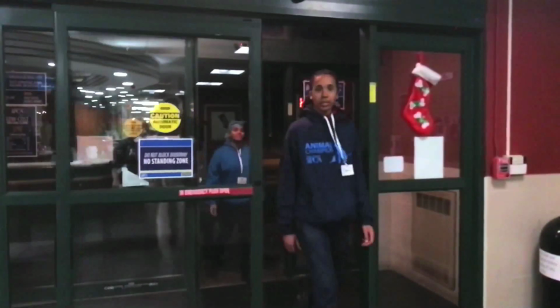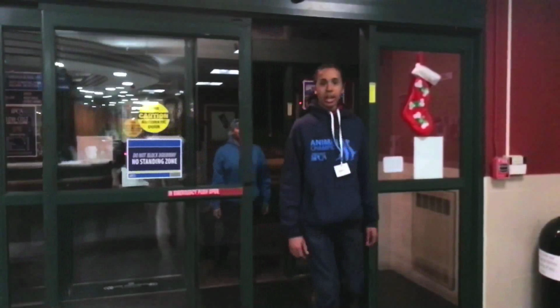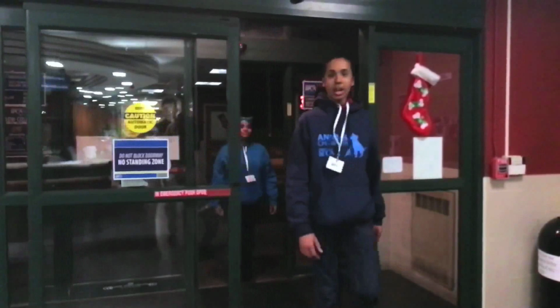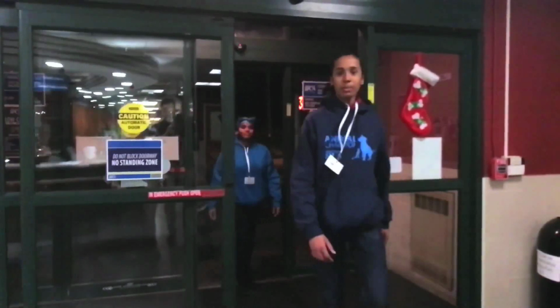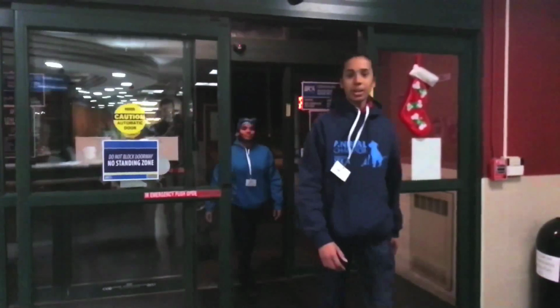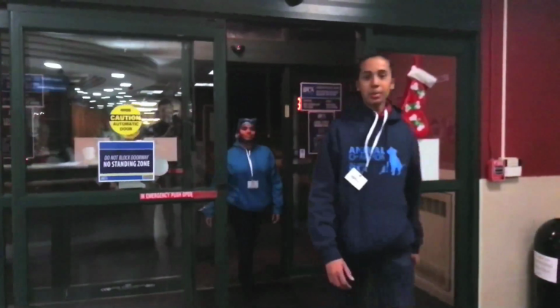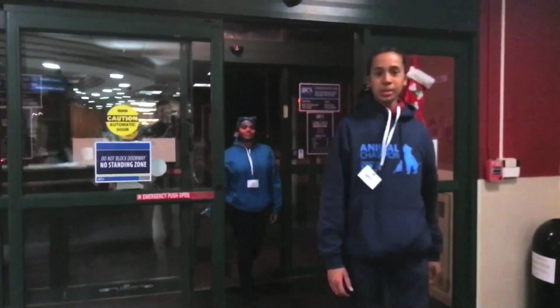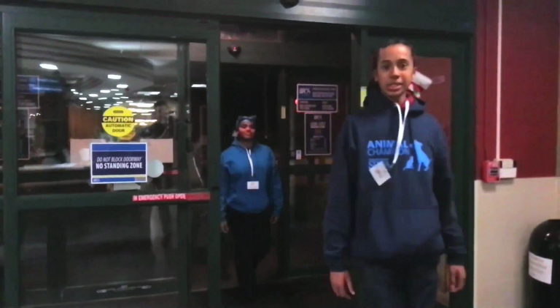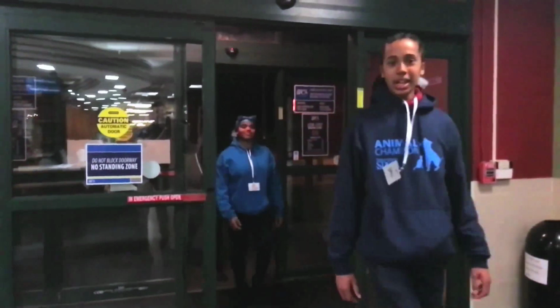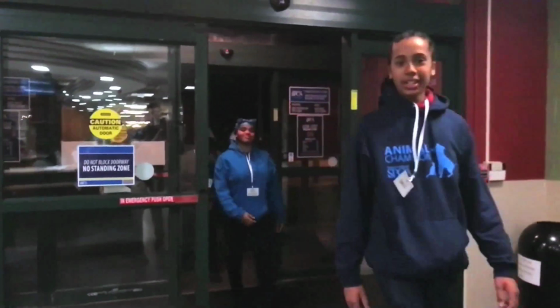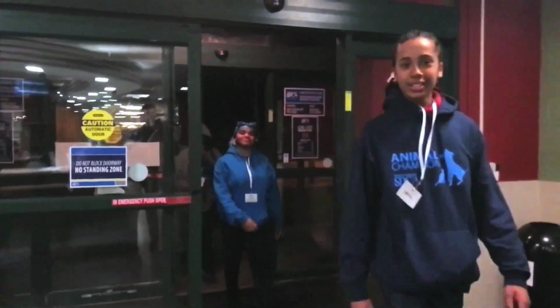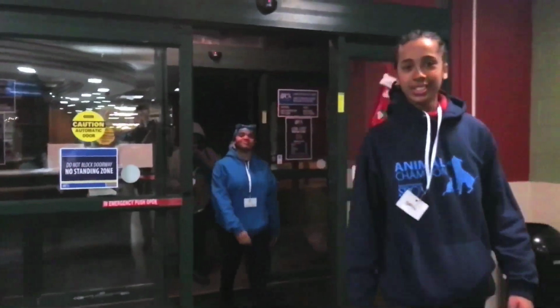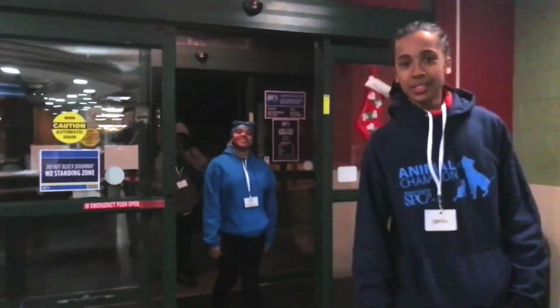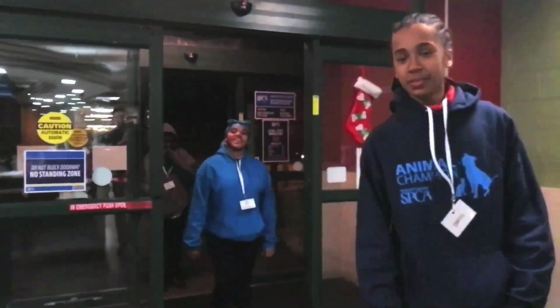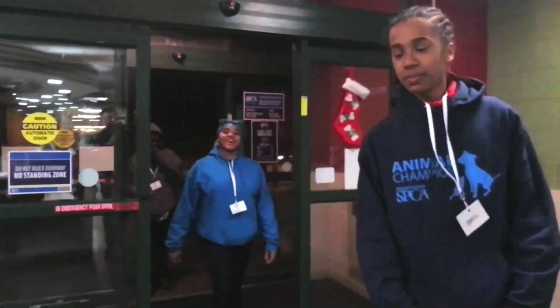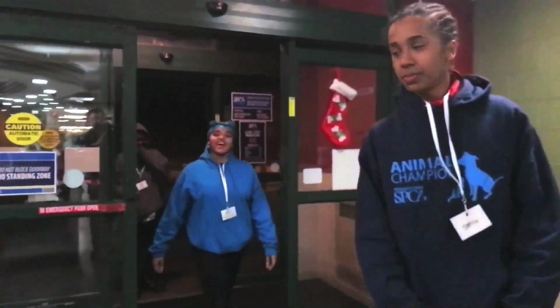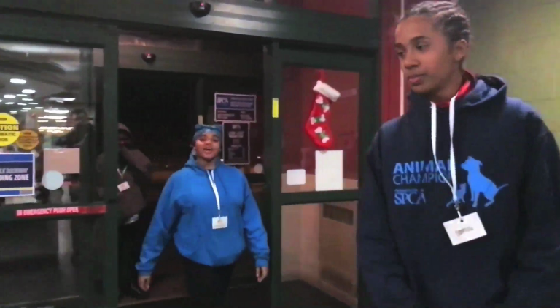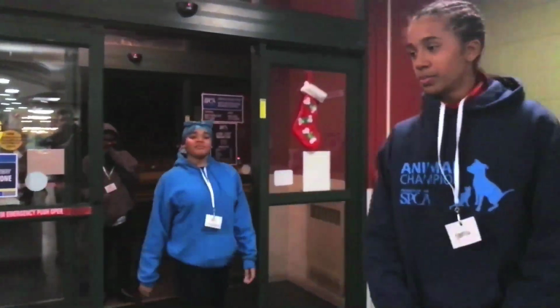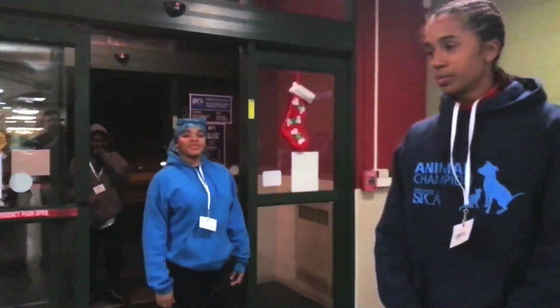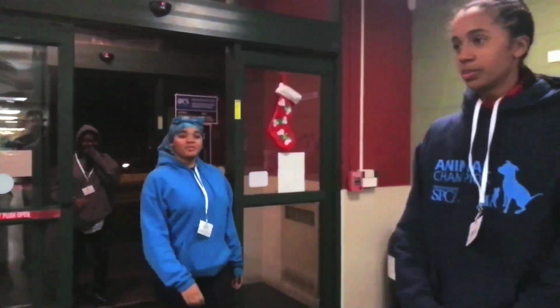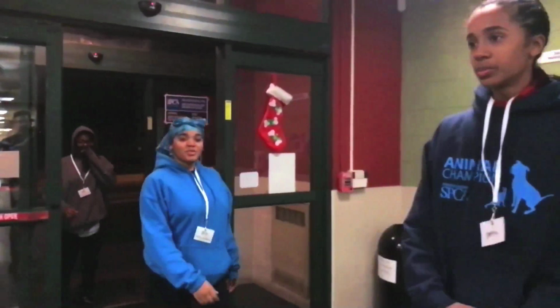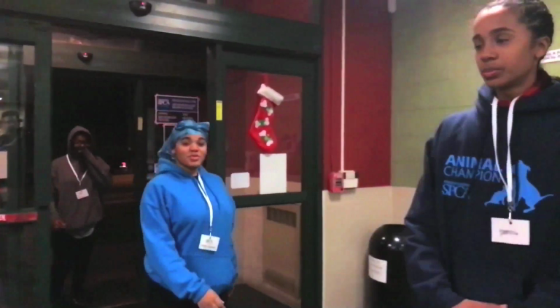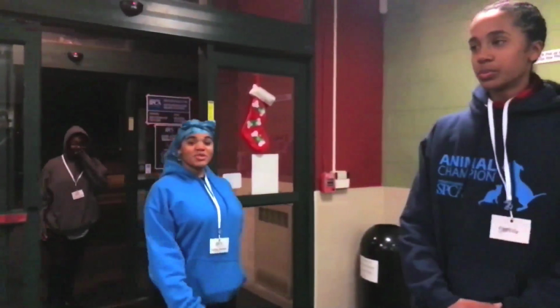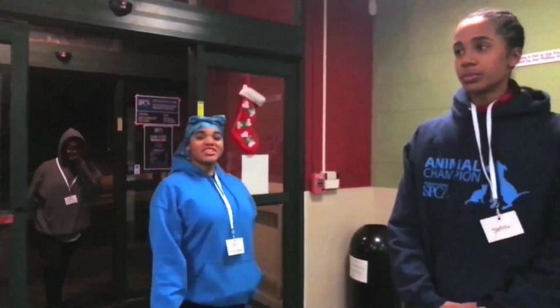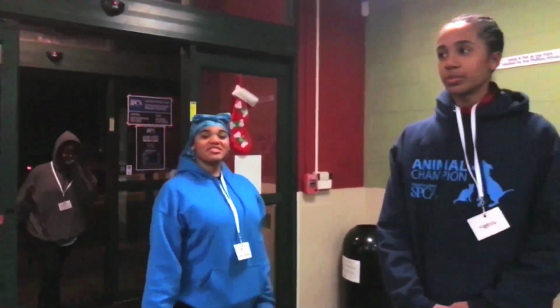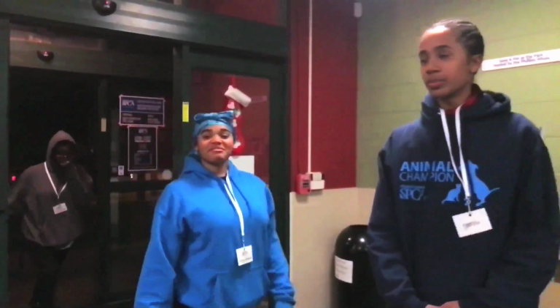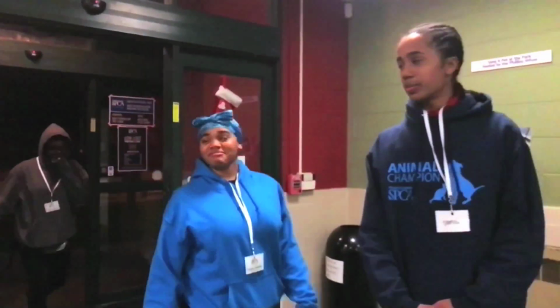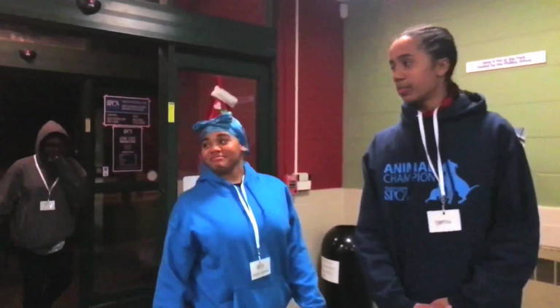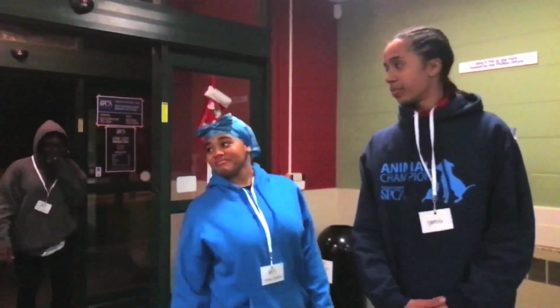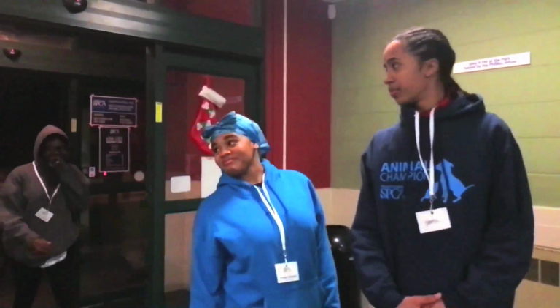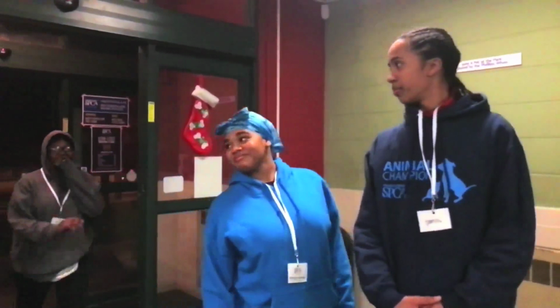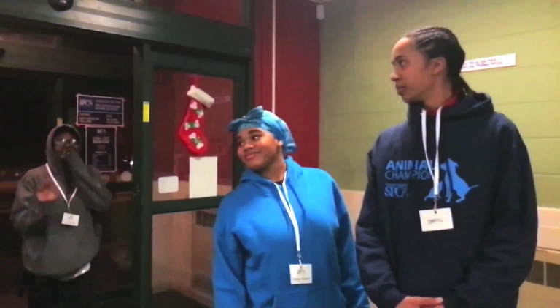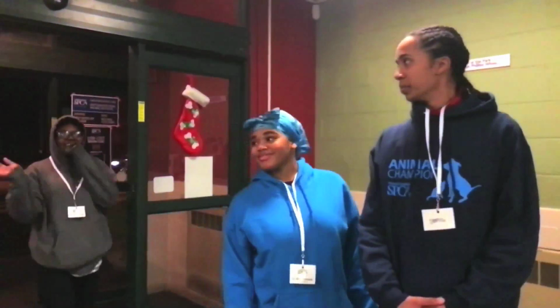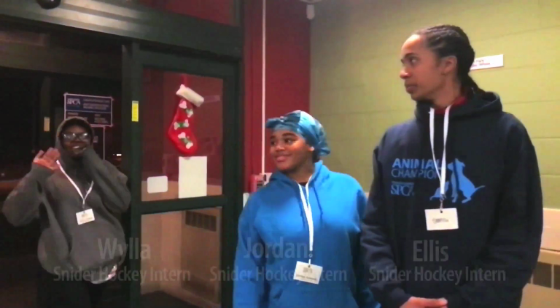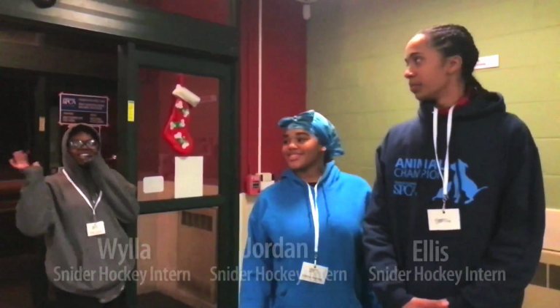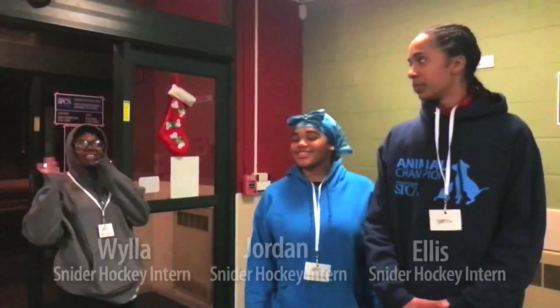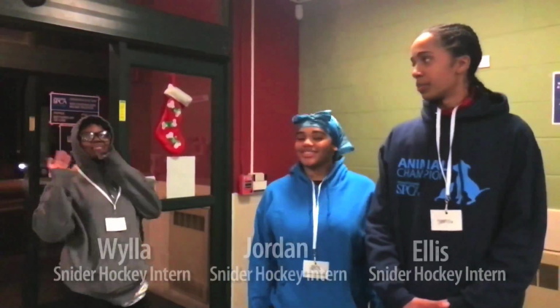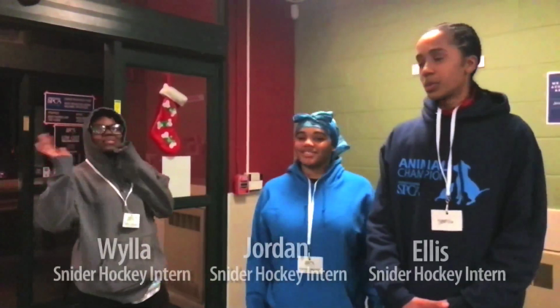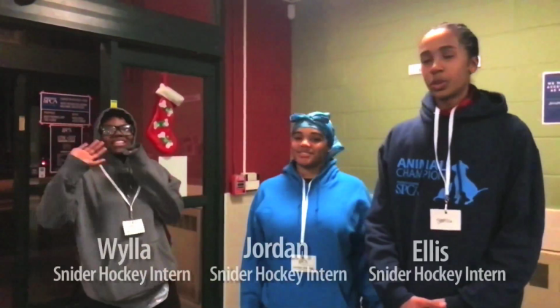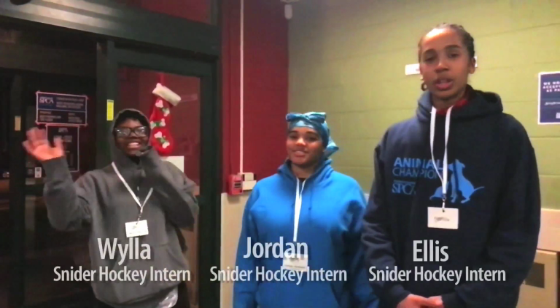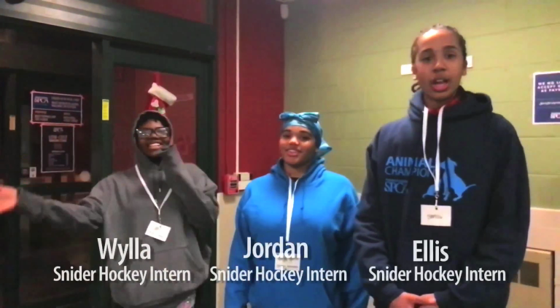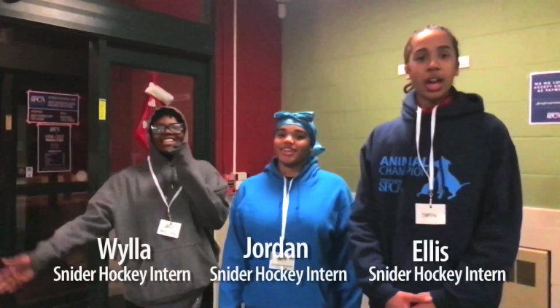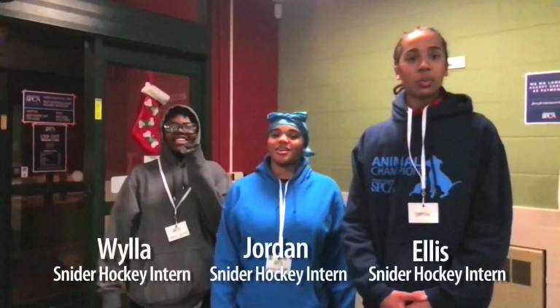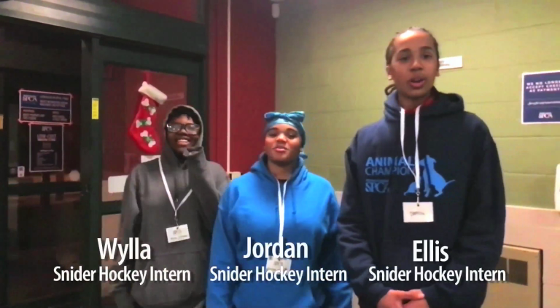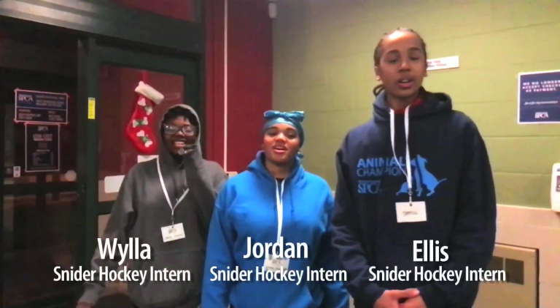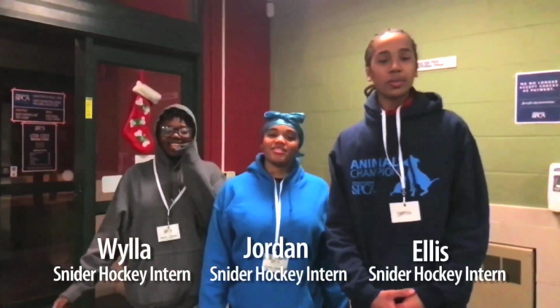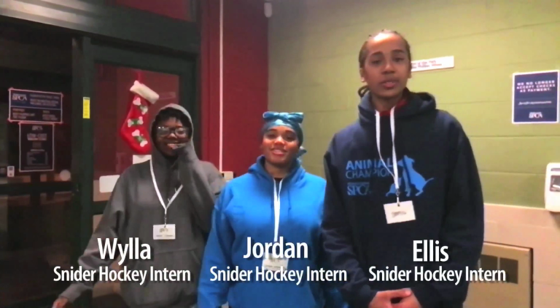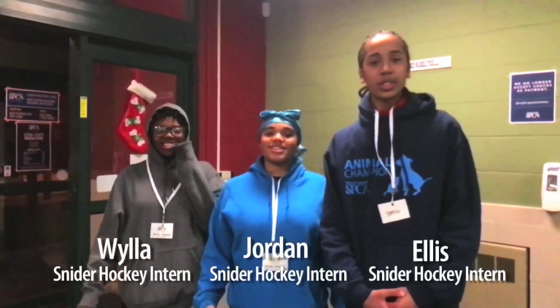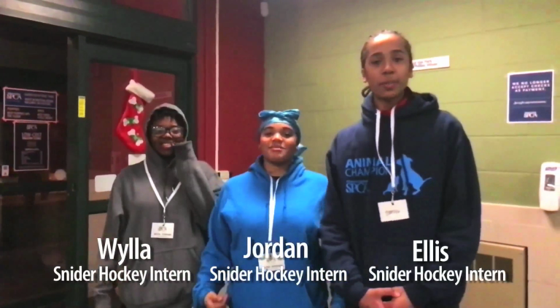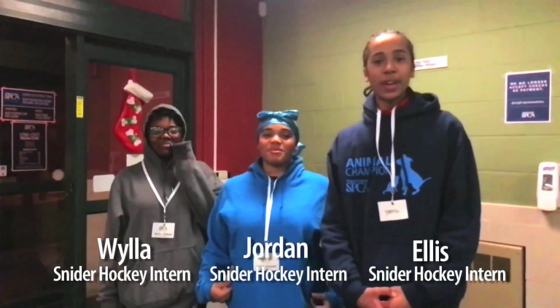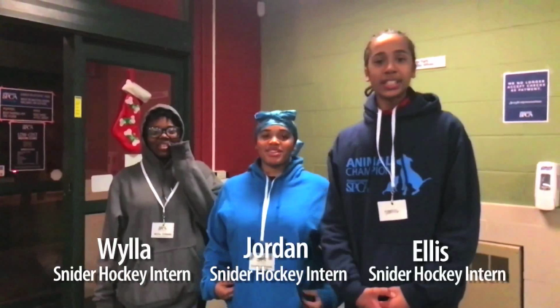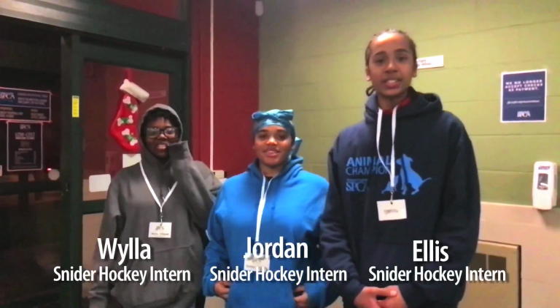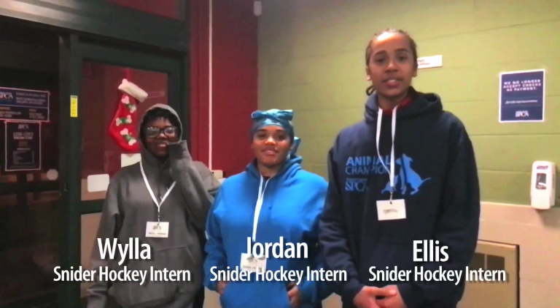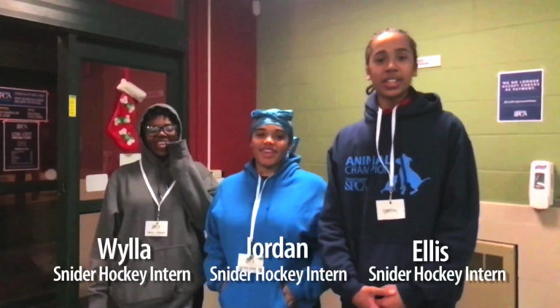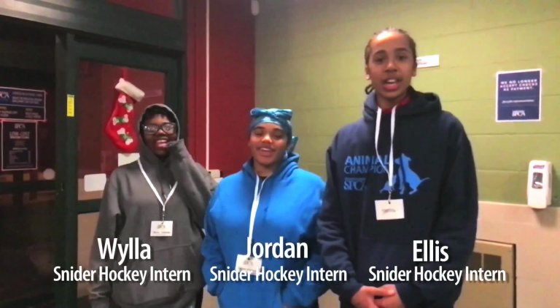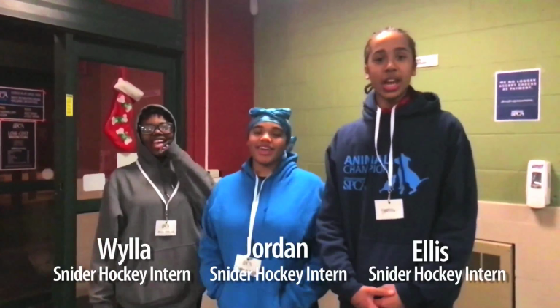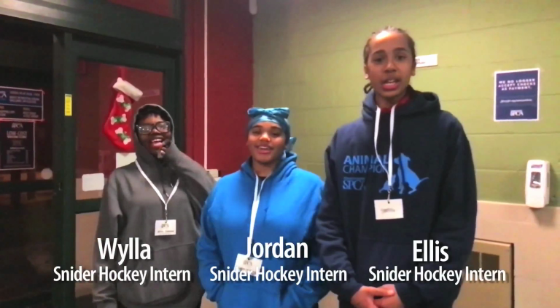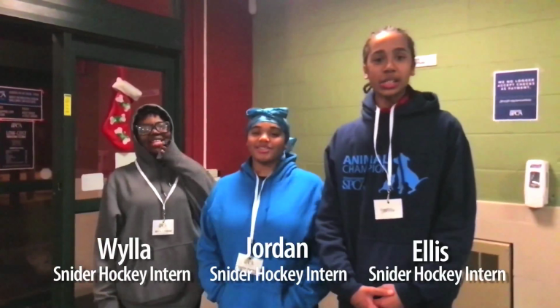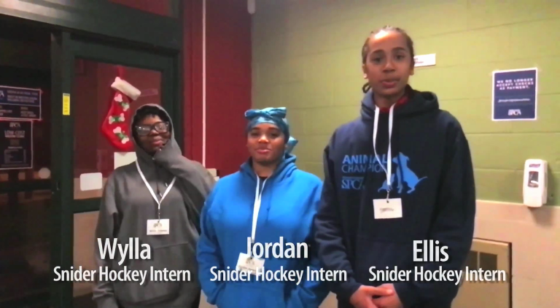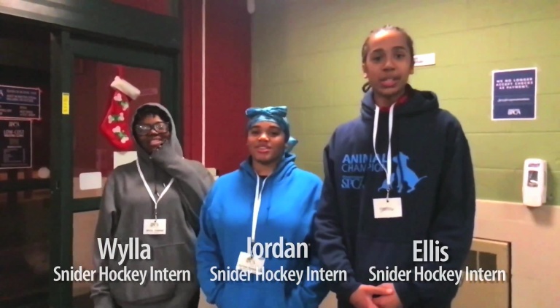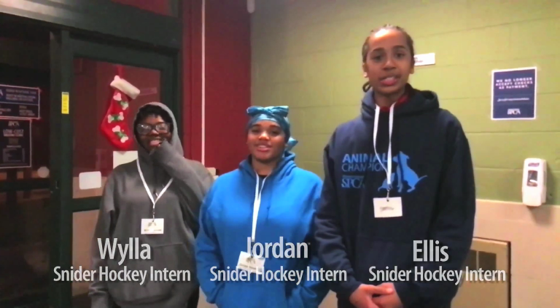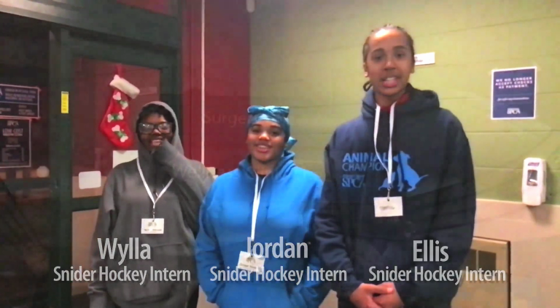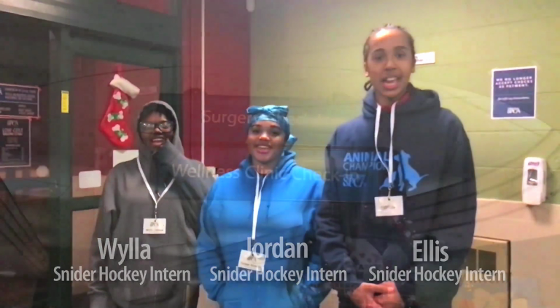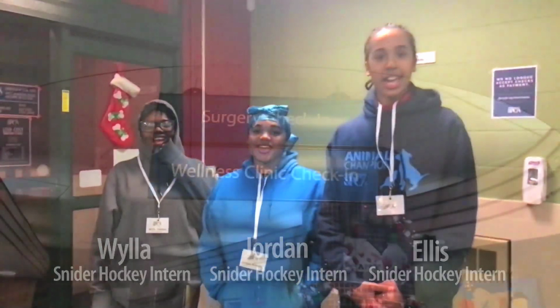Hi, my name is Ellis. Hi, my name is Jordan. Hi, my name is Willa. And welcome to the Pennsylvania SPCA.